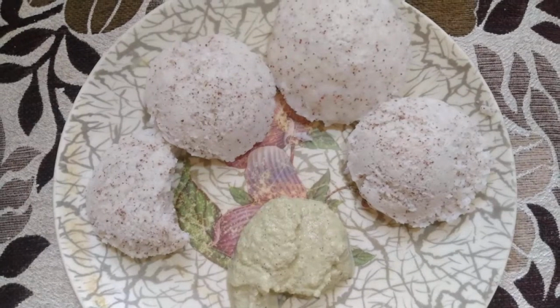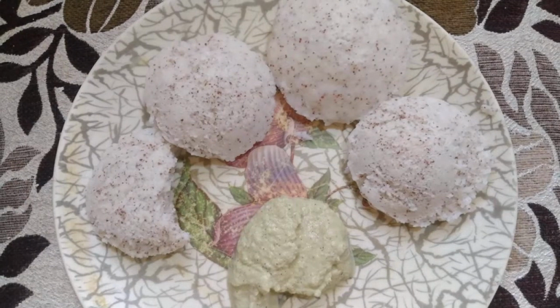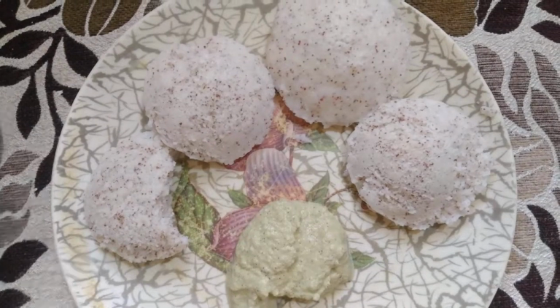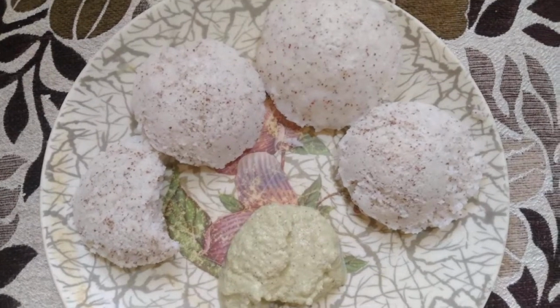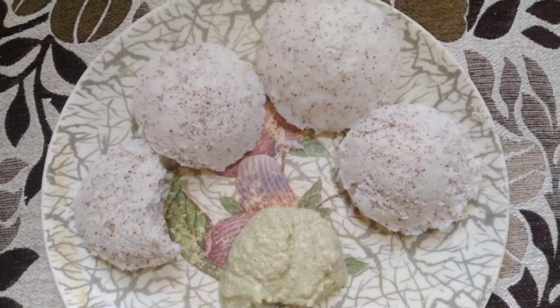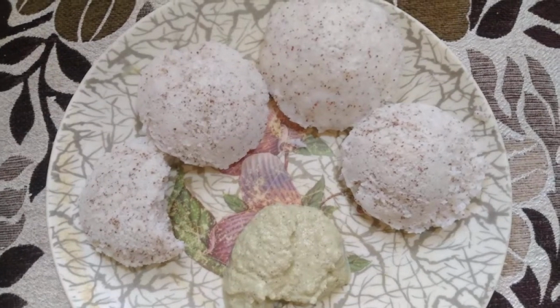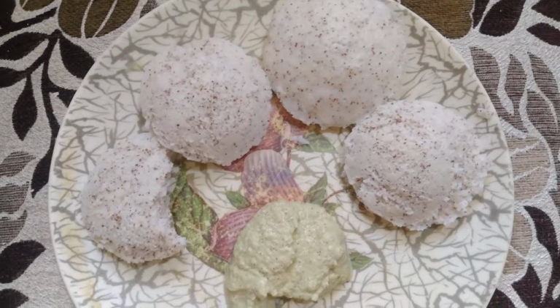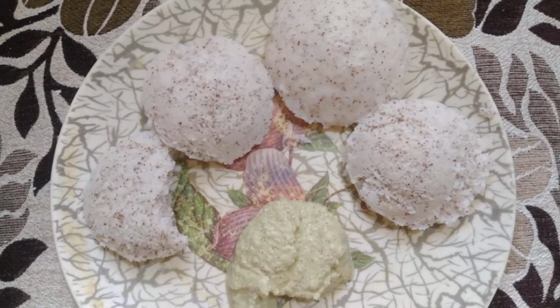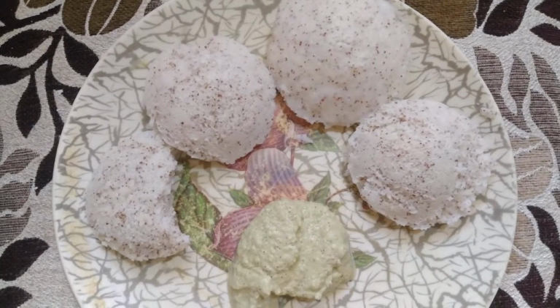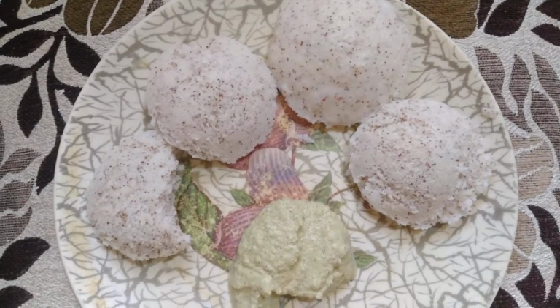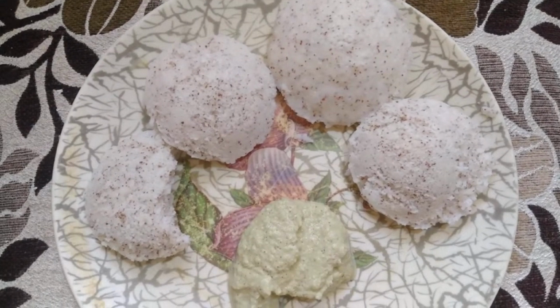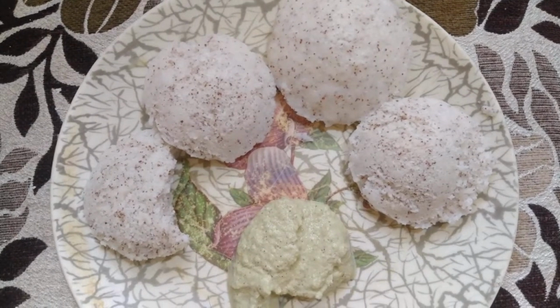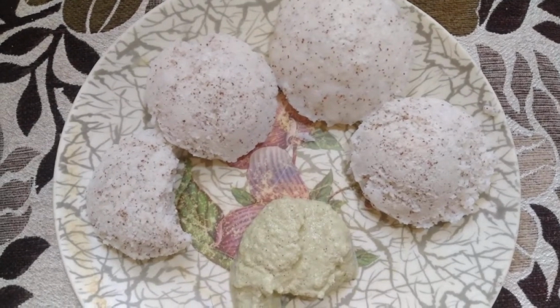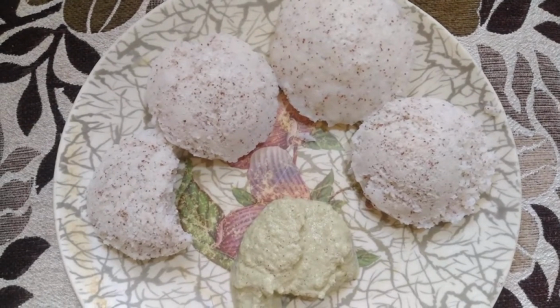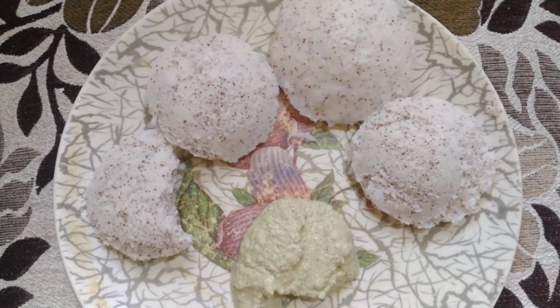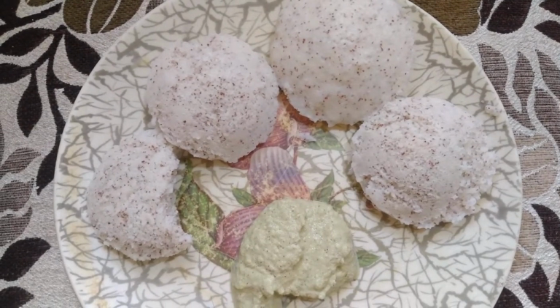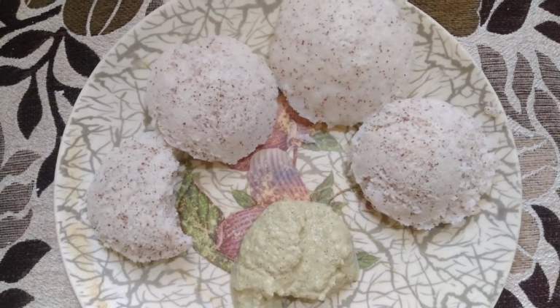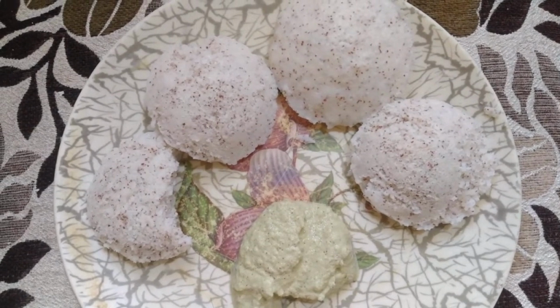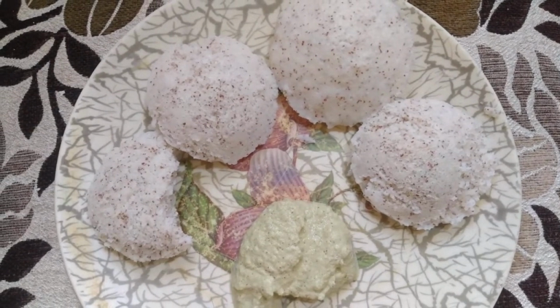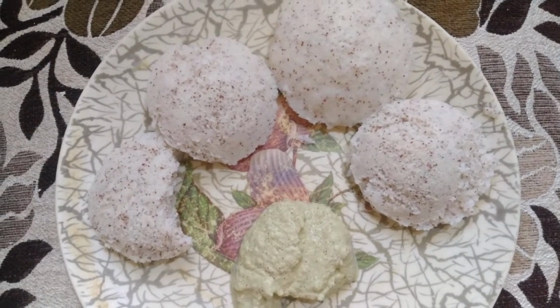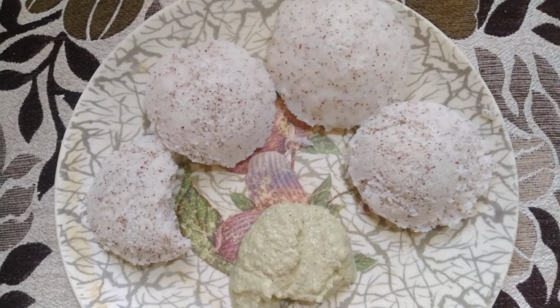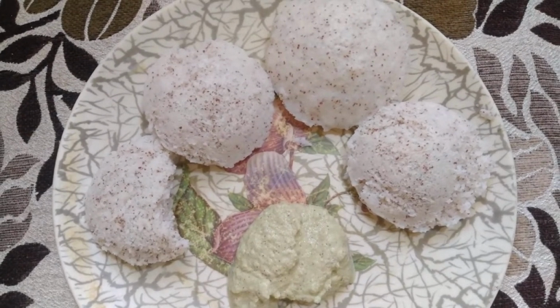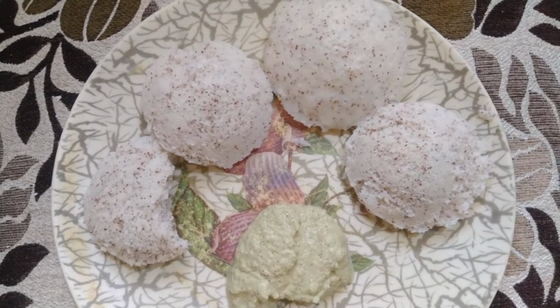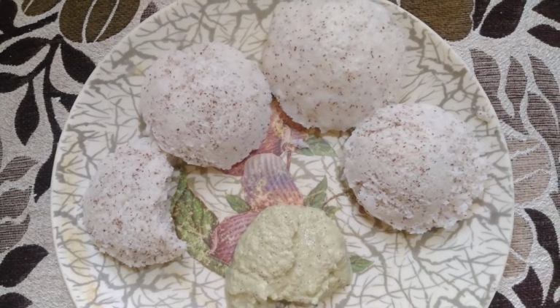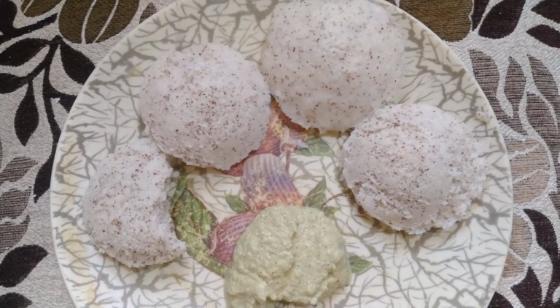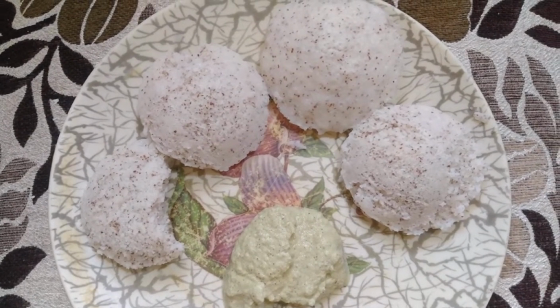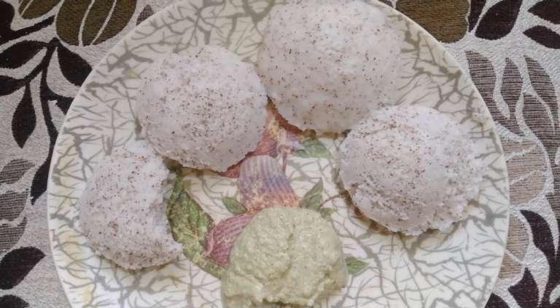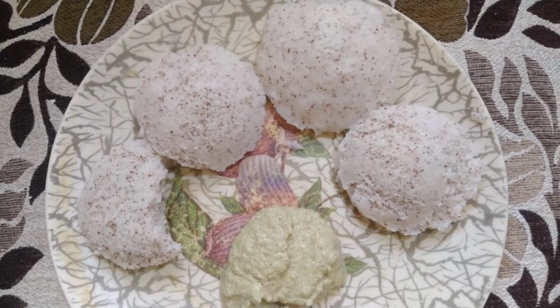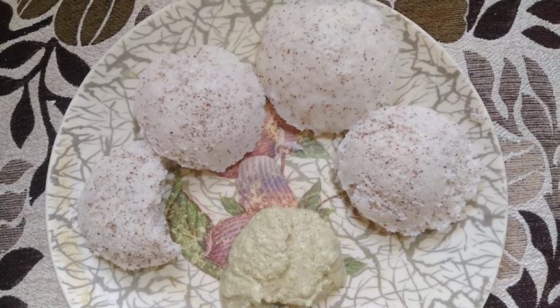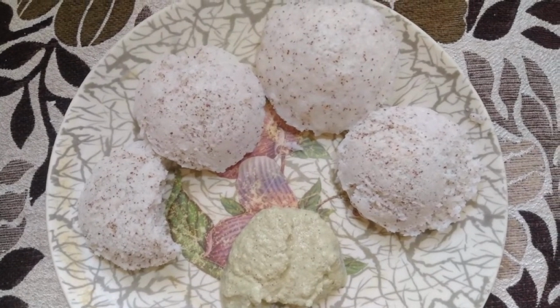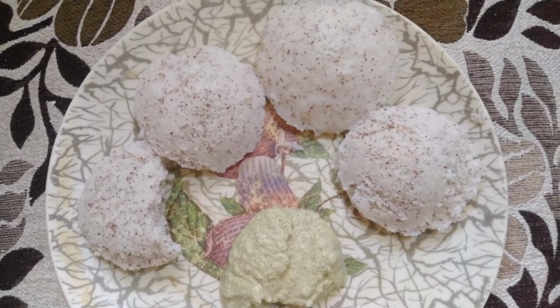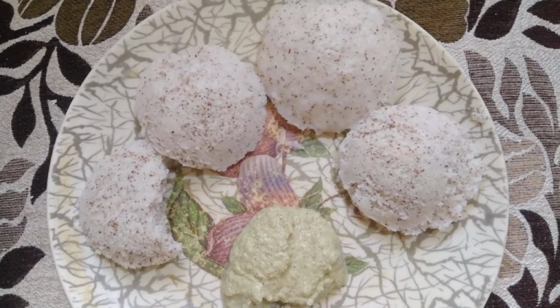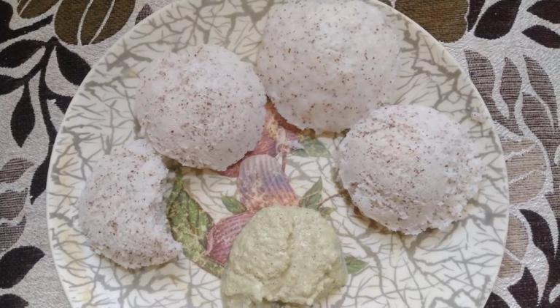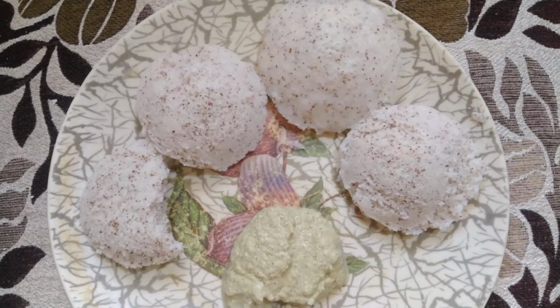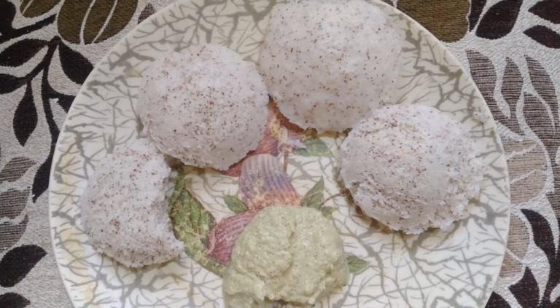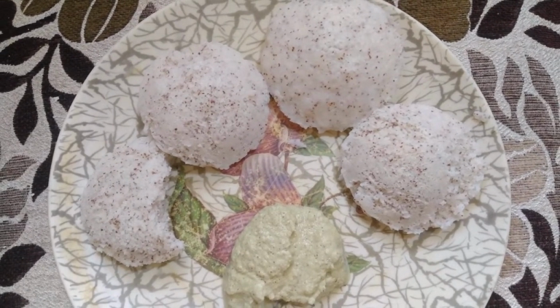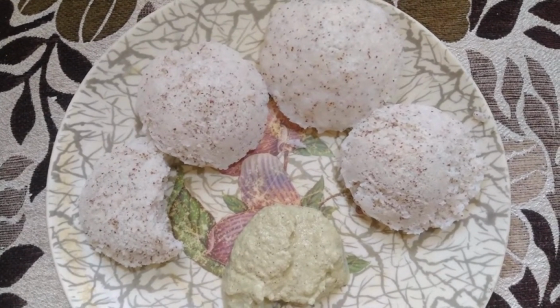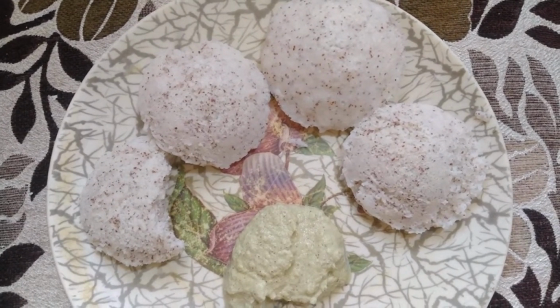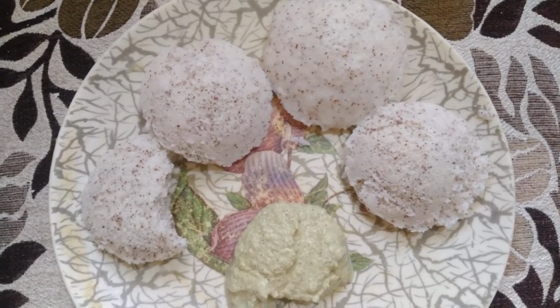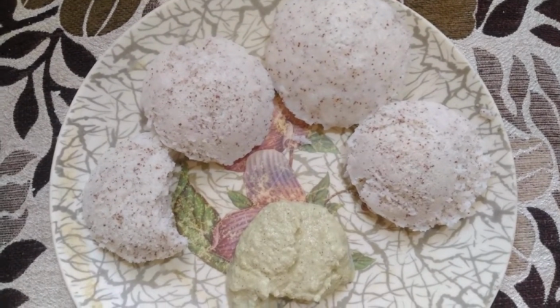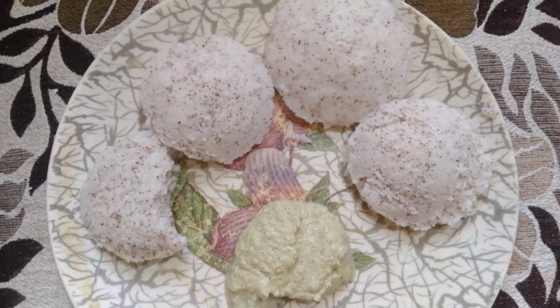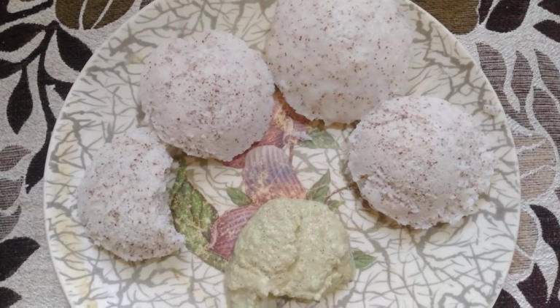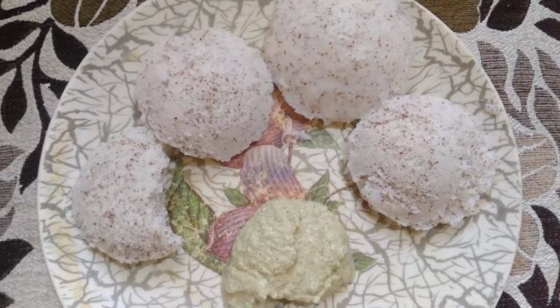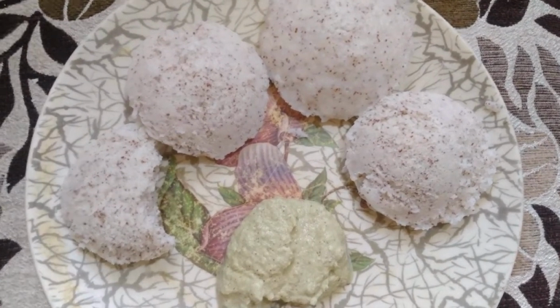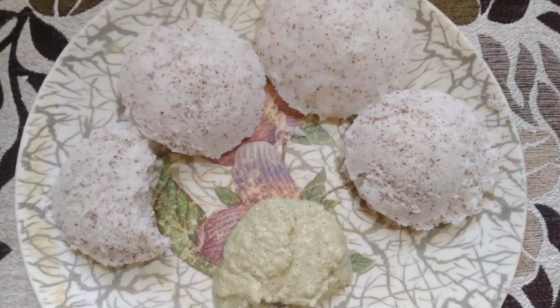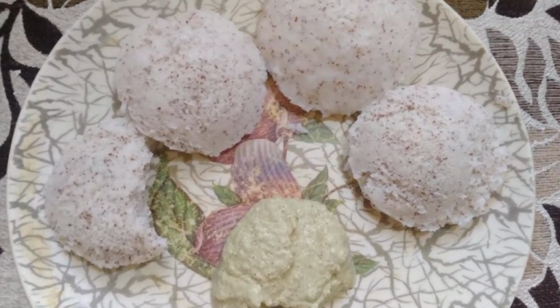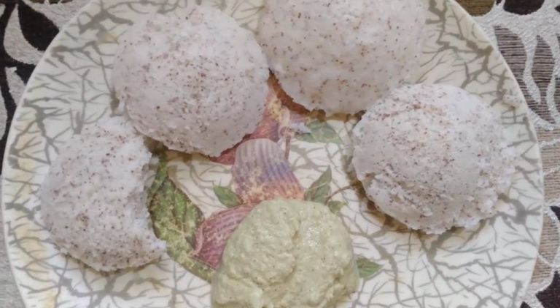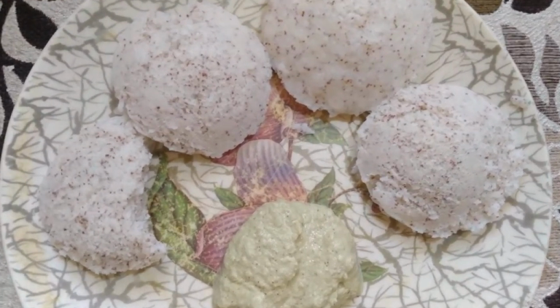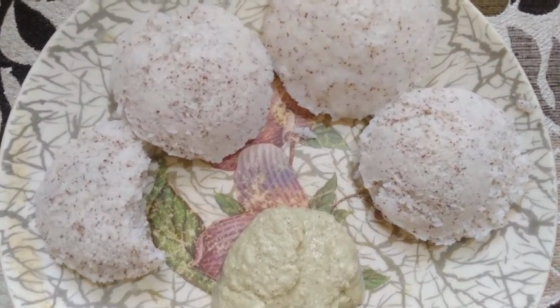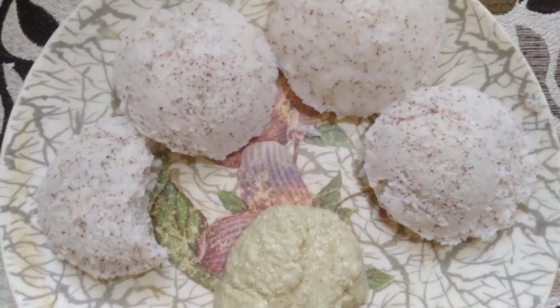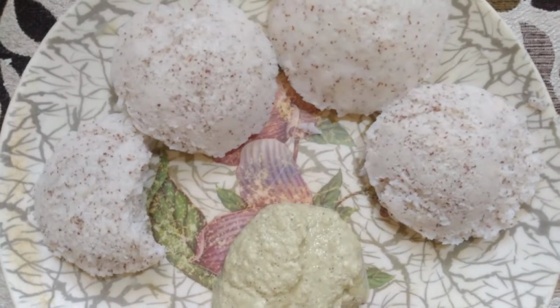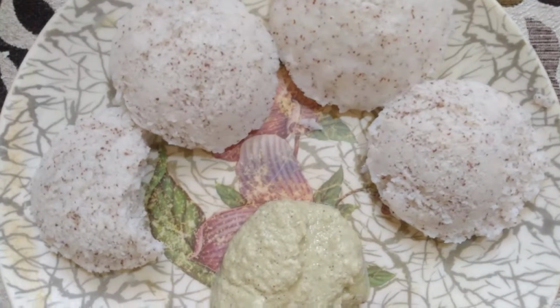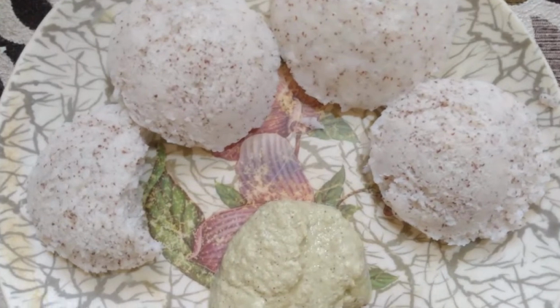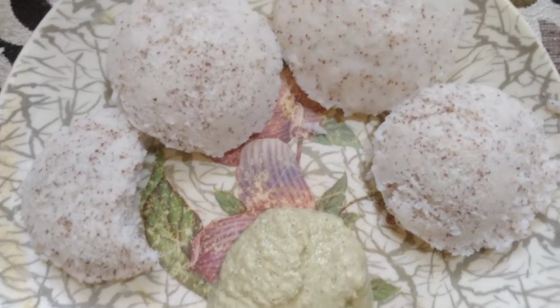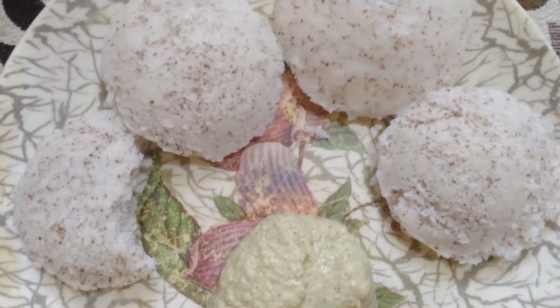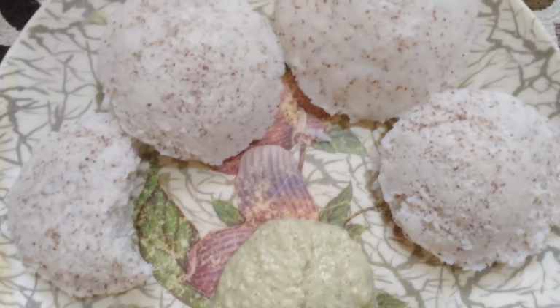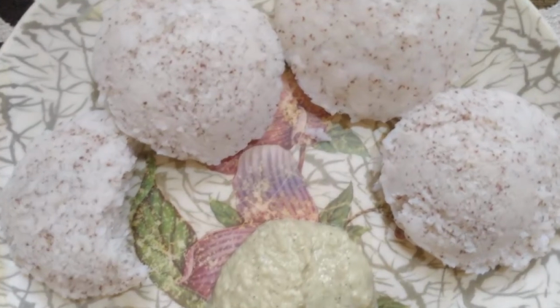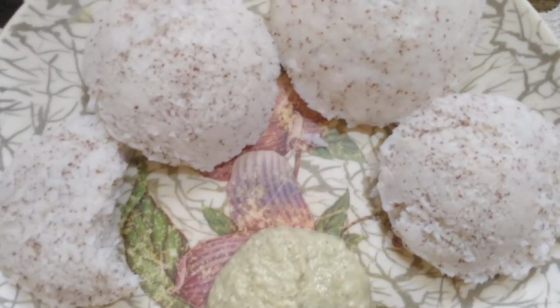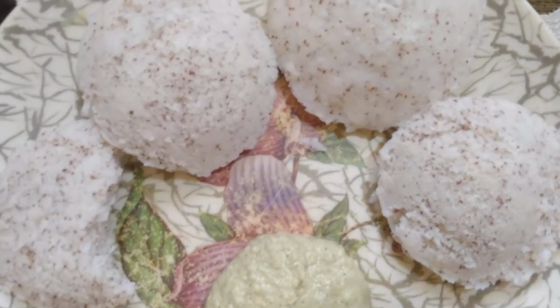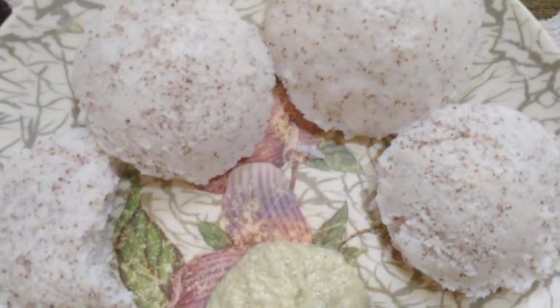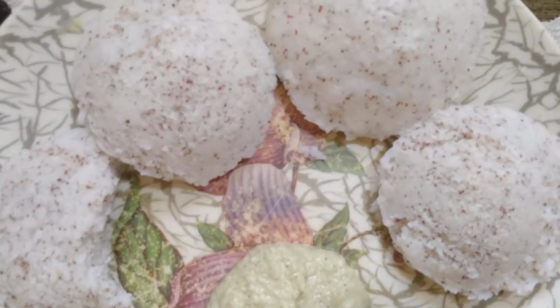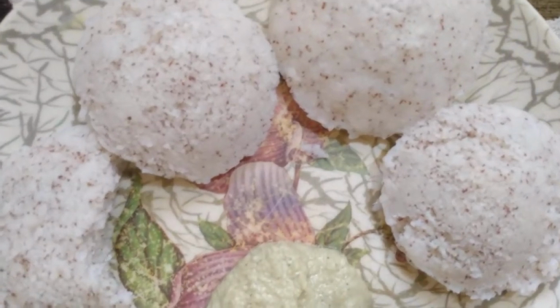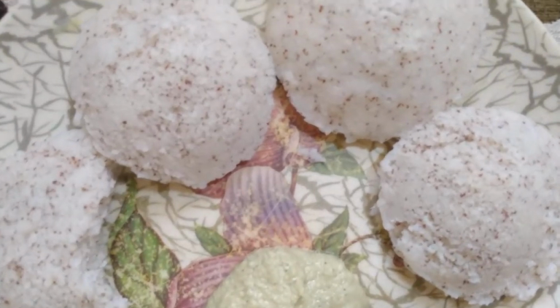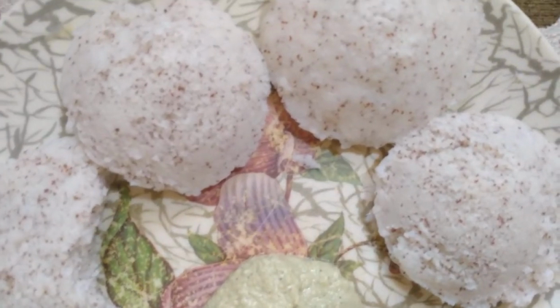Mmm, this is so tasty and soft! I'm going to rate 10 out of 10 for idlis.